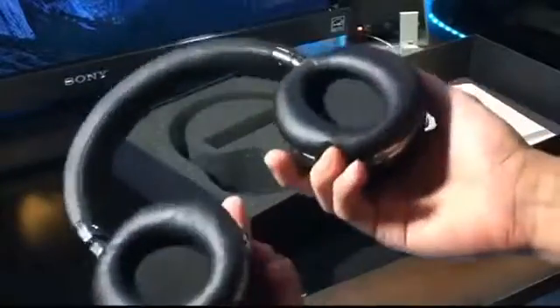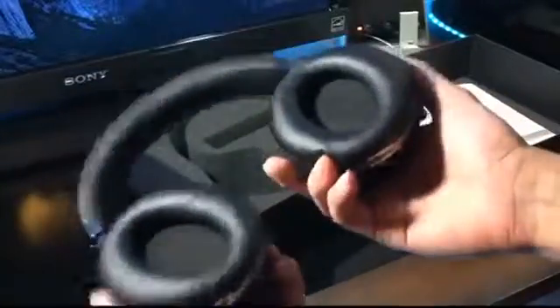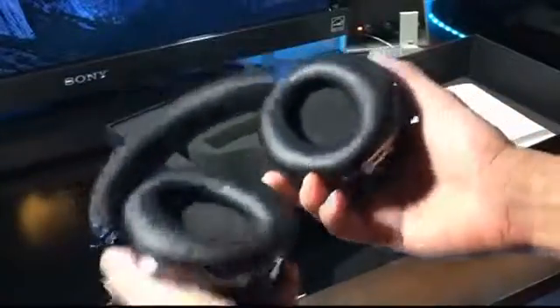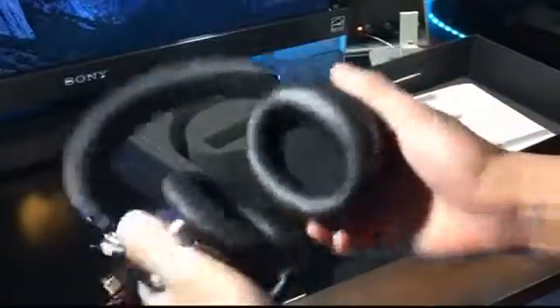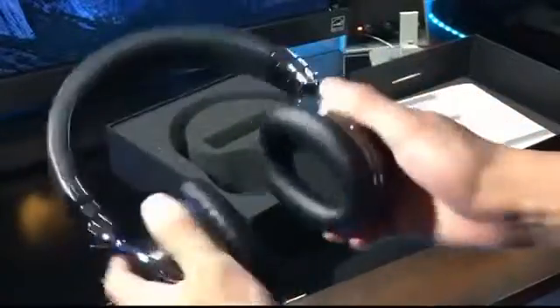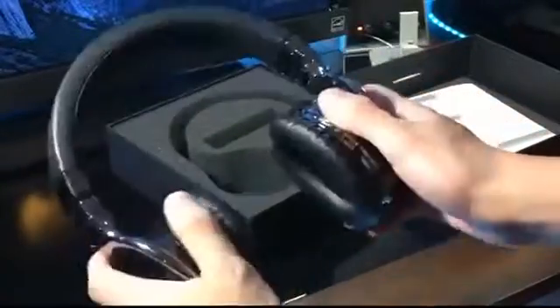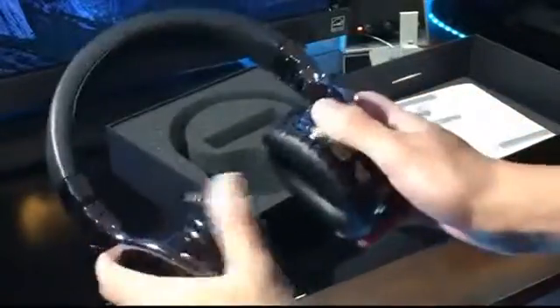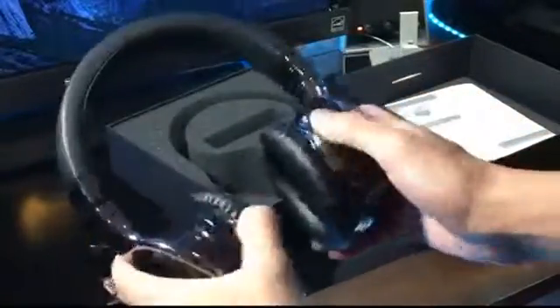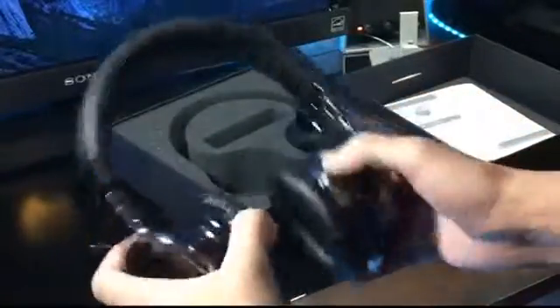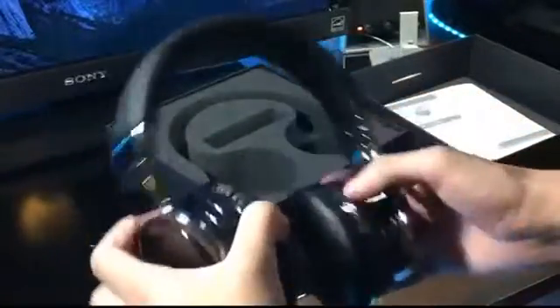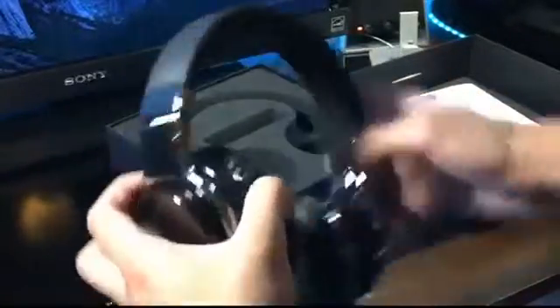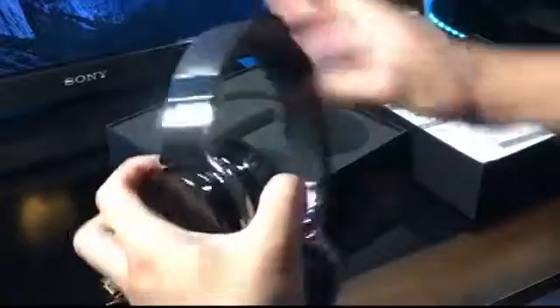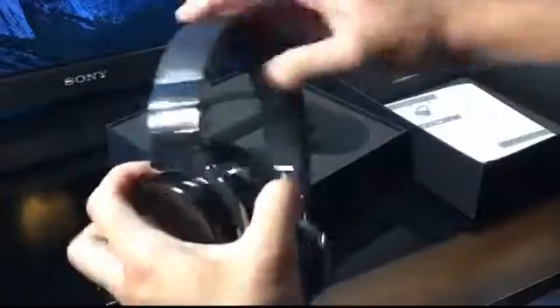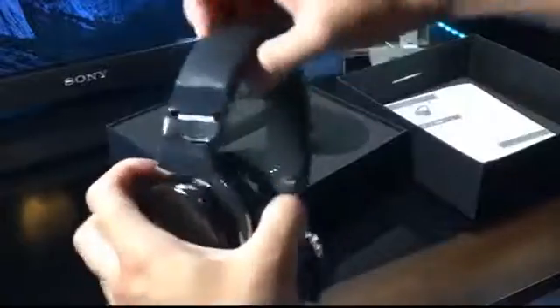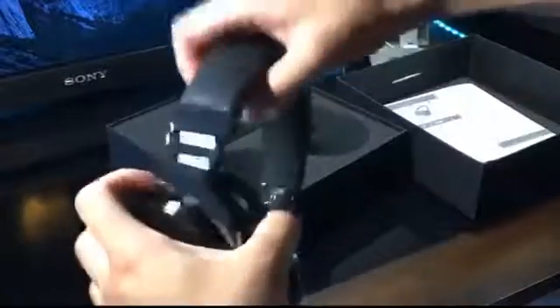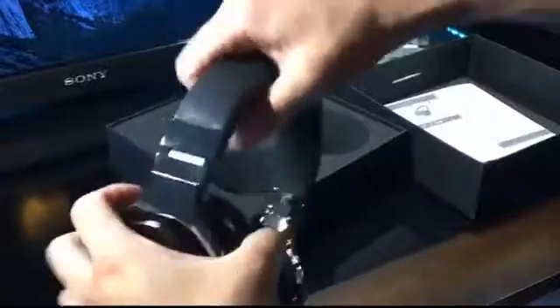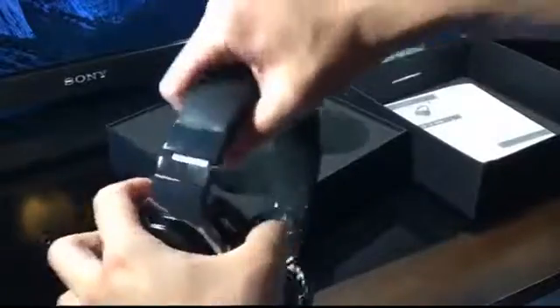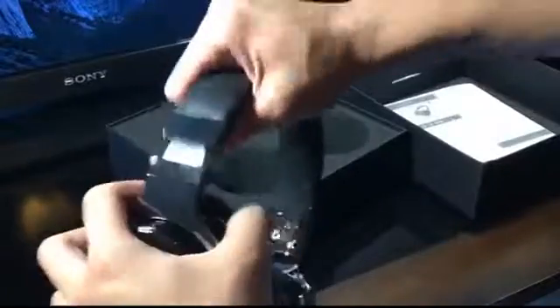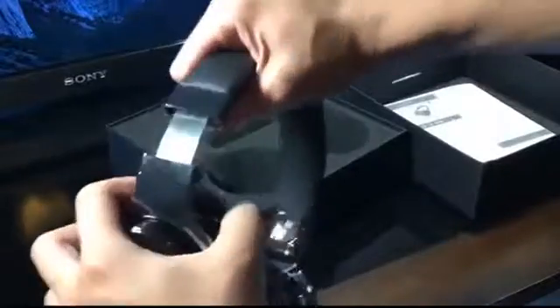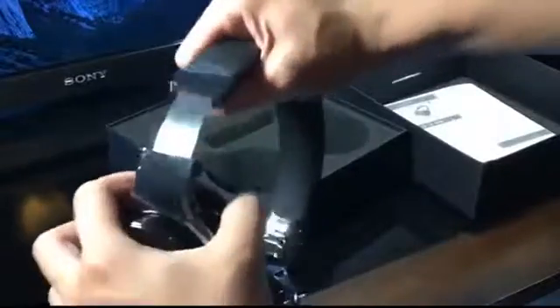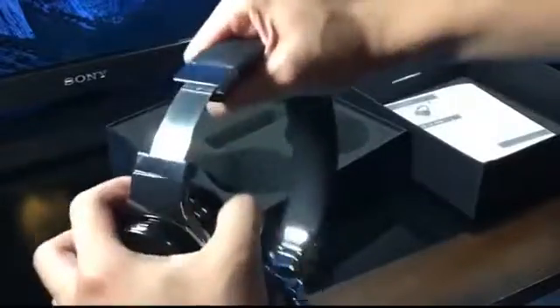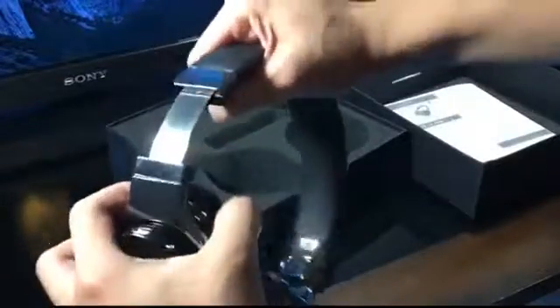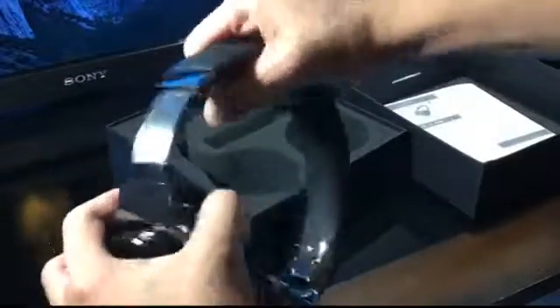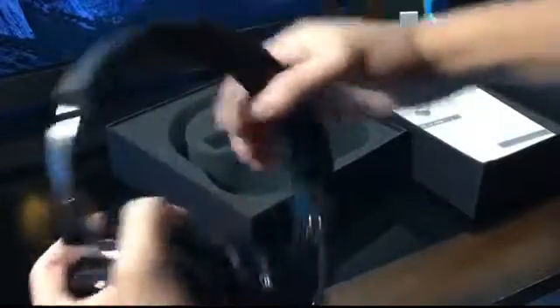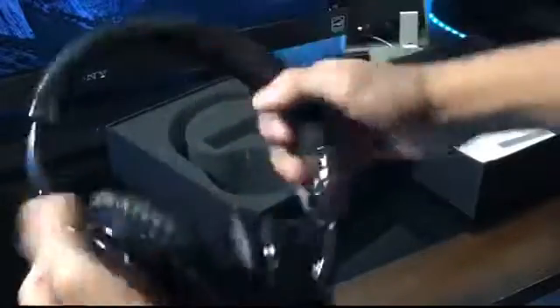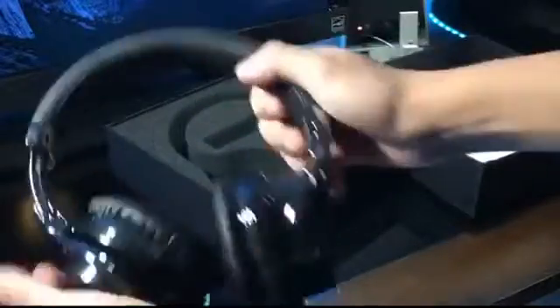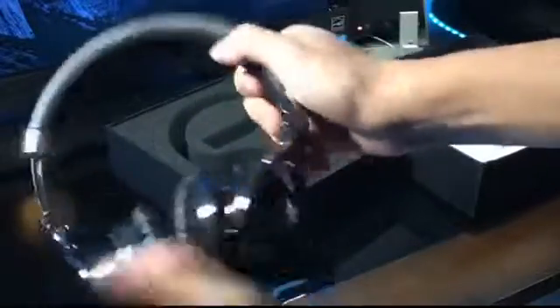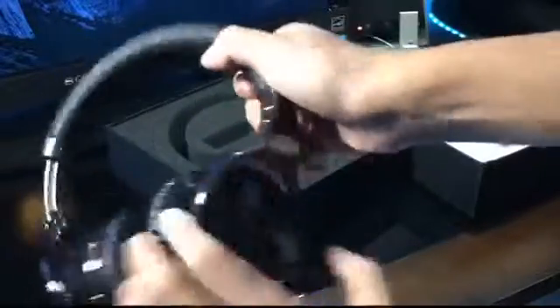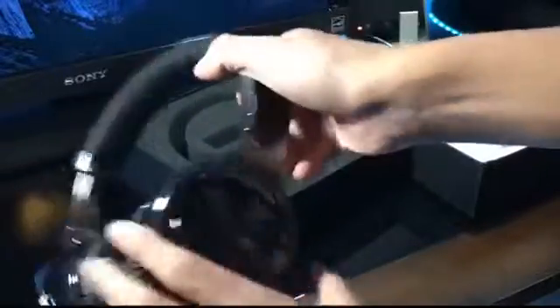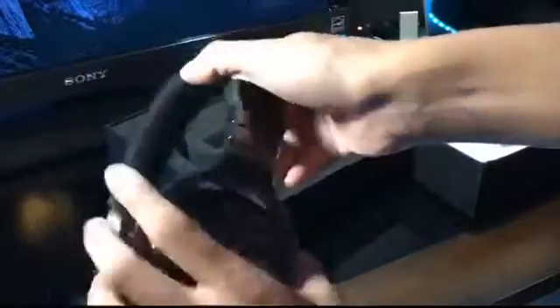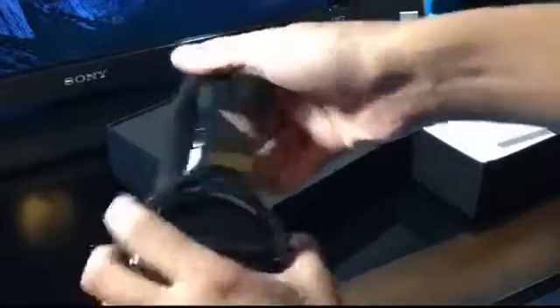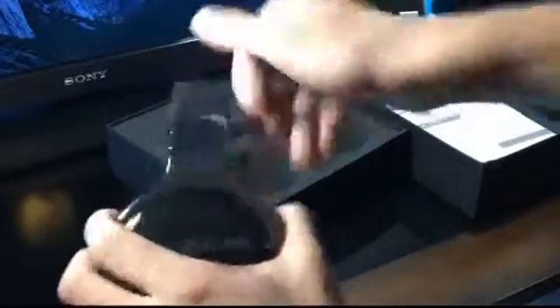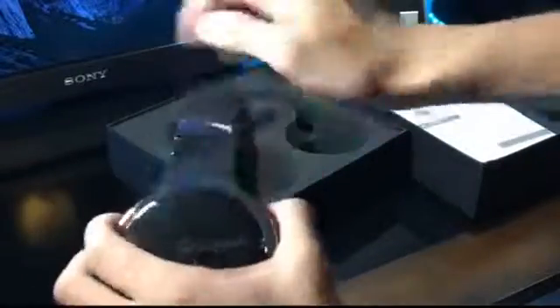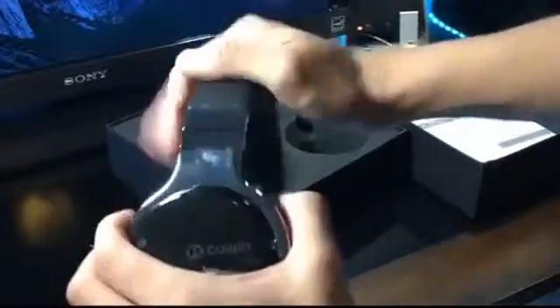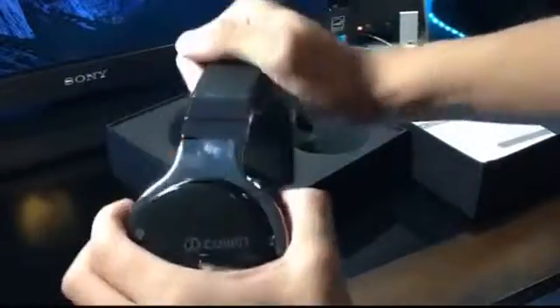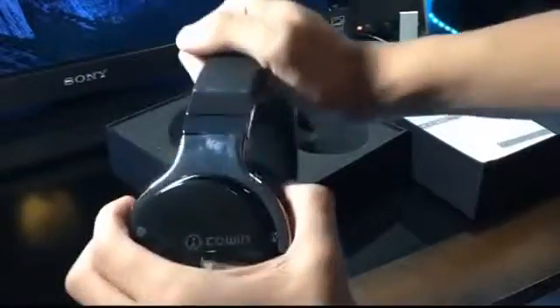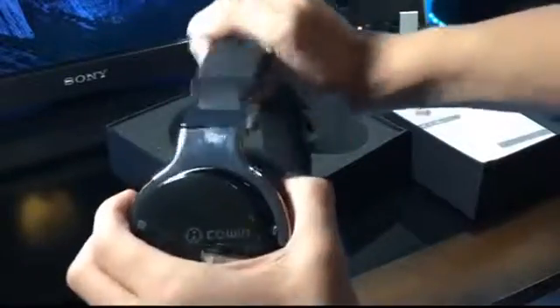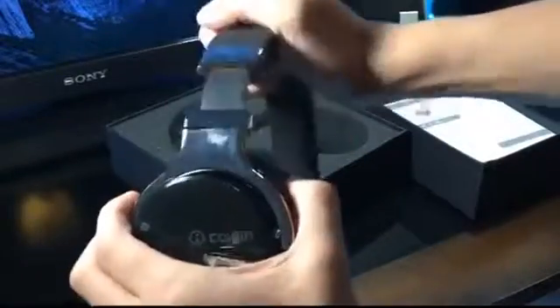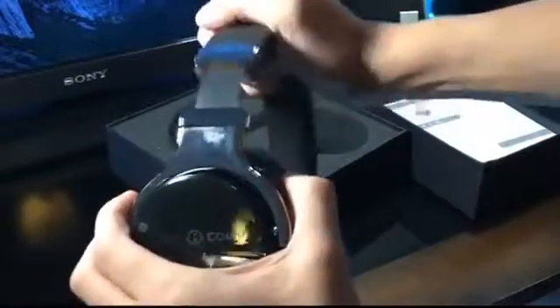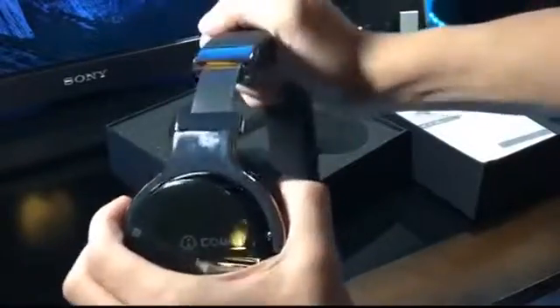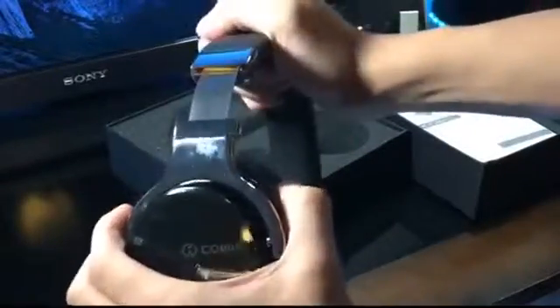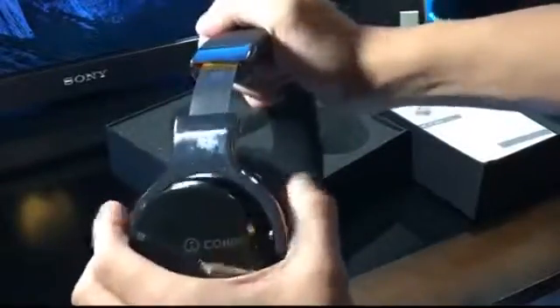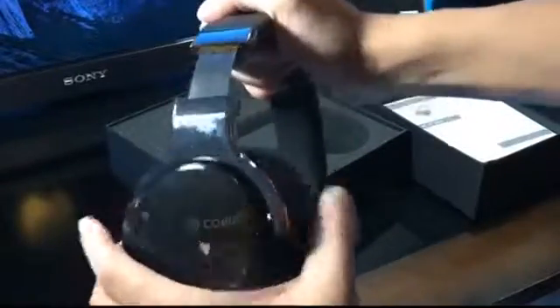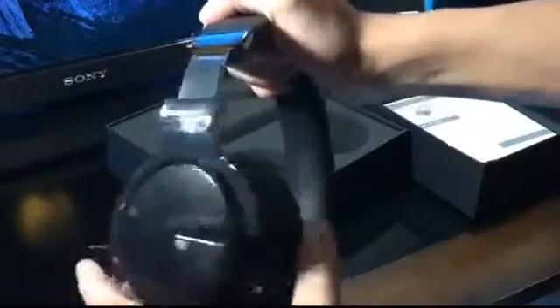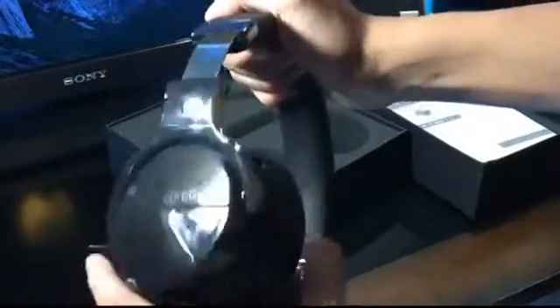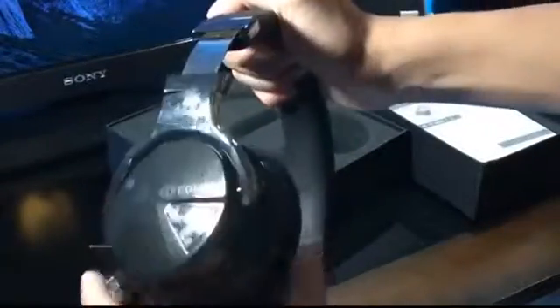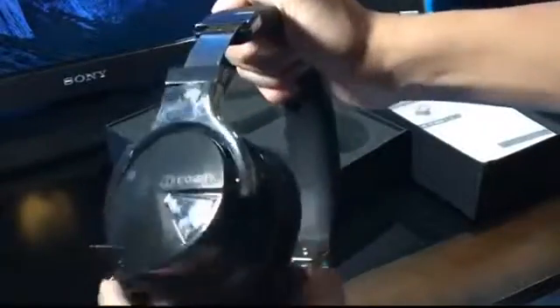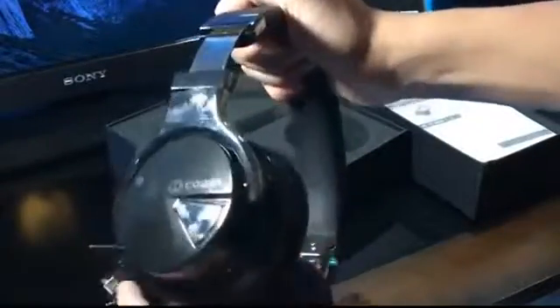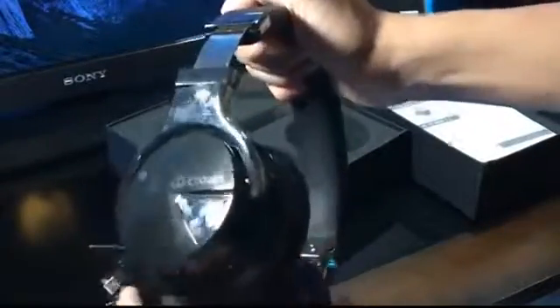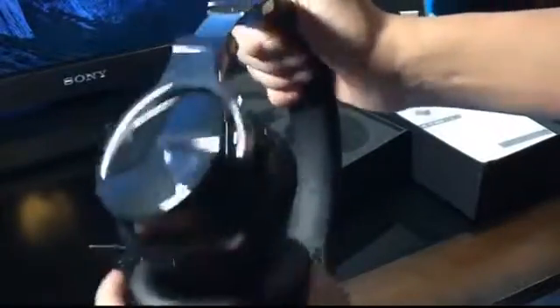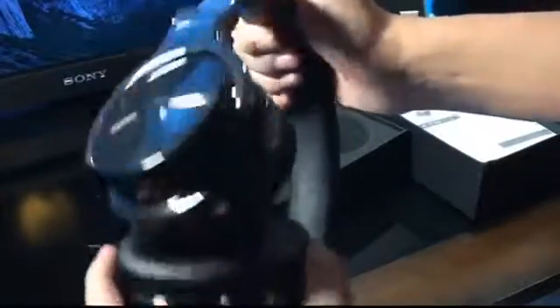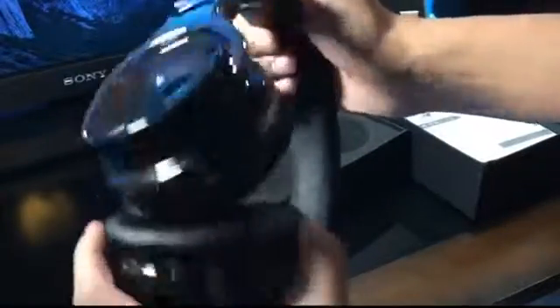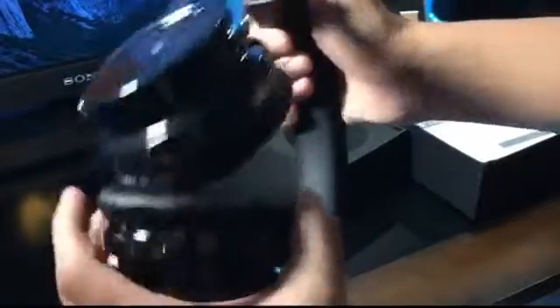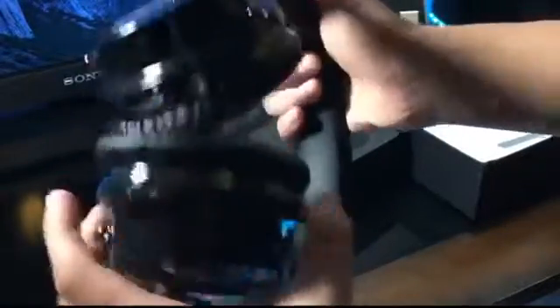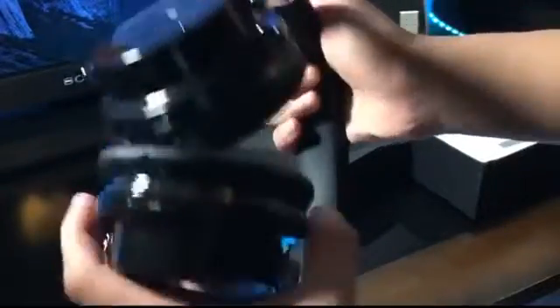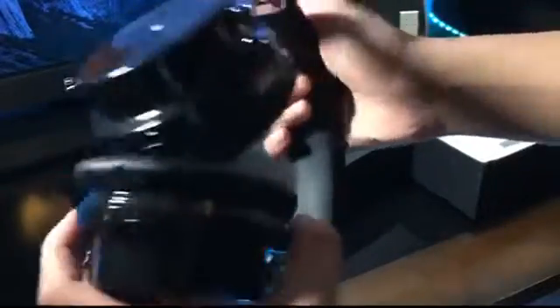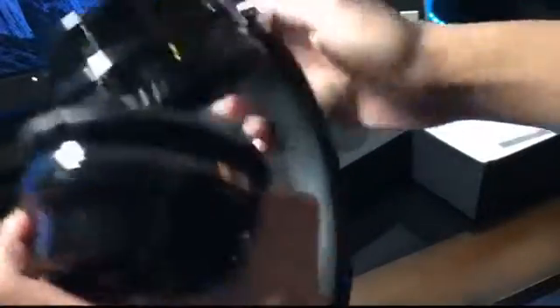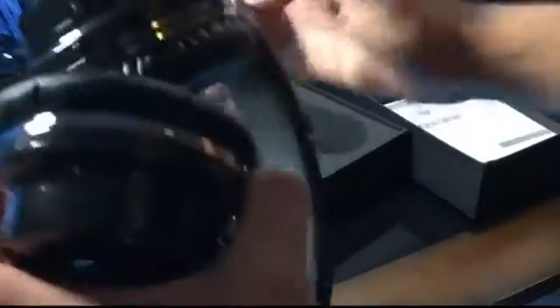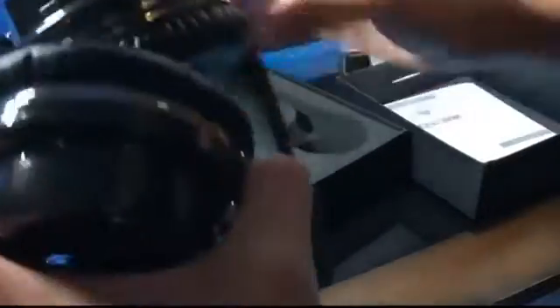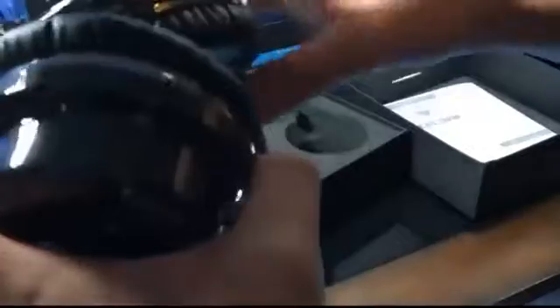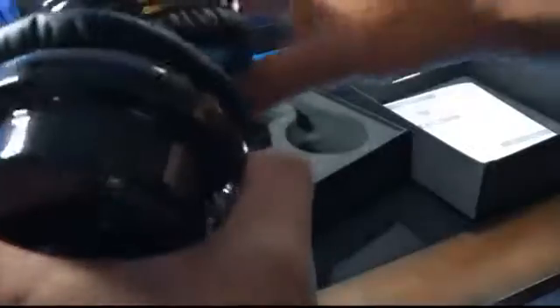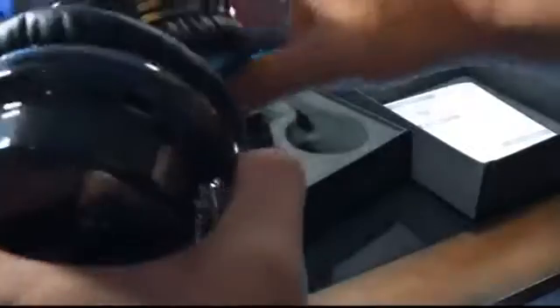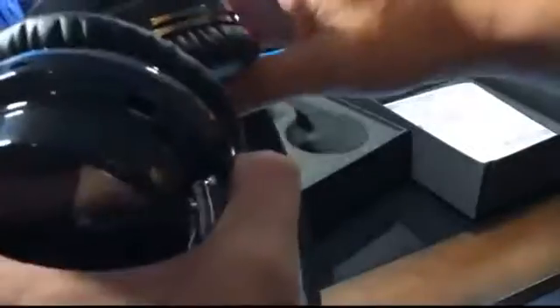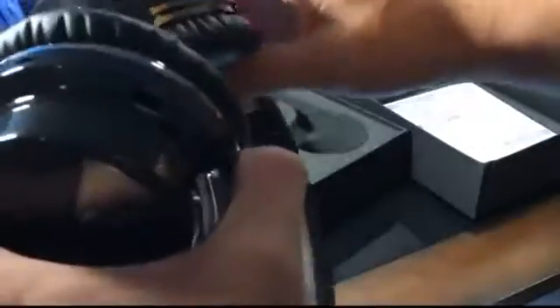Here are the headphones. As you can see, the ear cups swivel really nicely and the headbands are fully adjustable, just like any typical headphones.